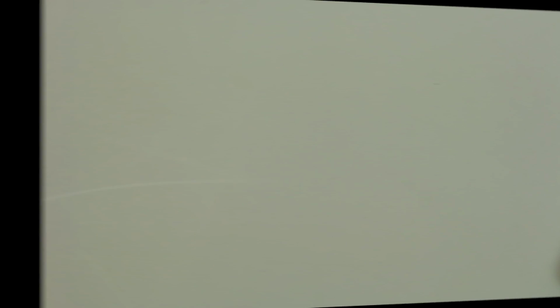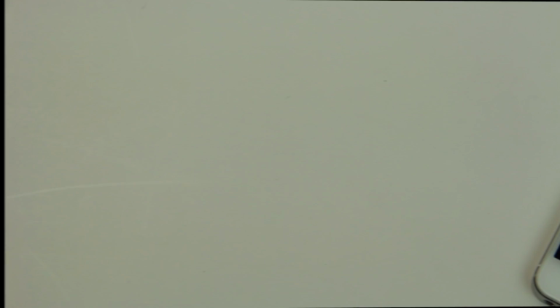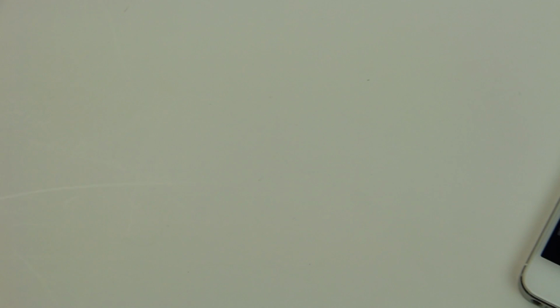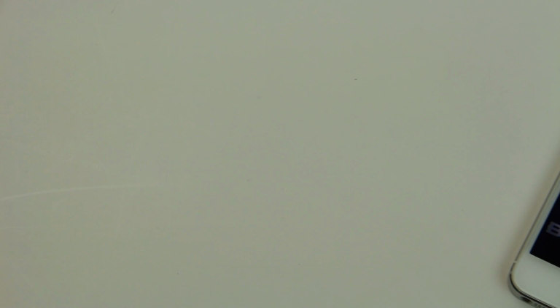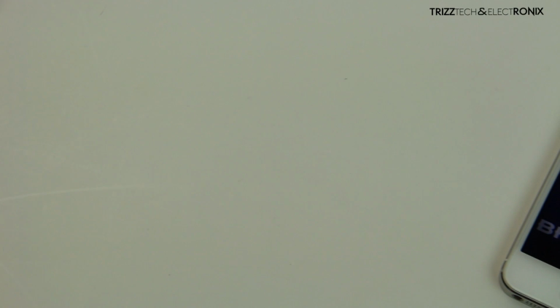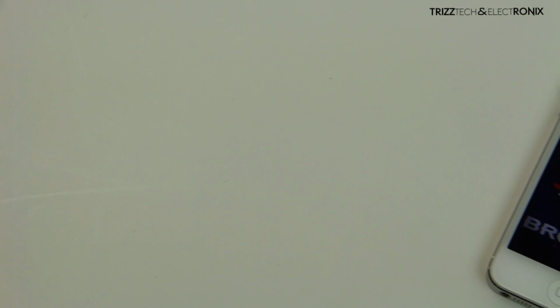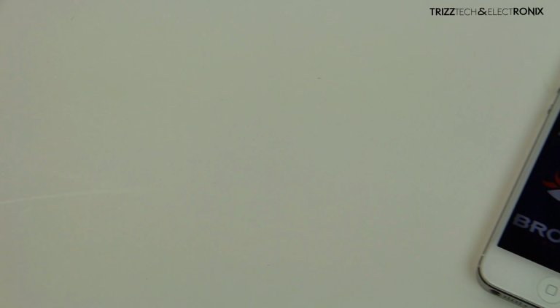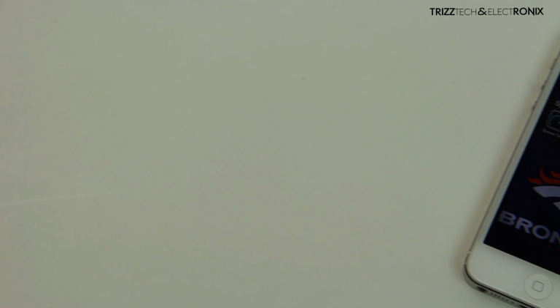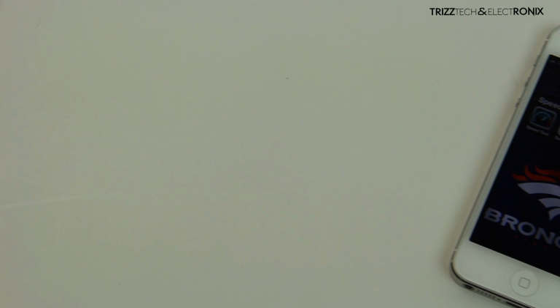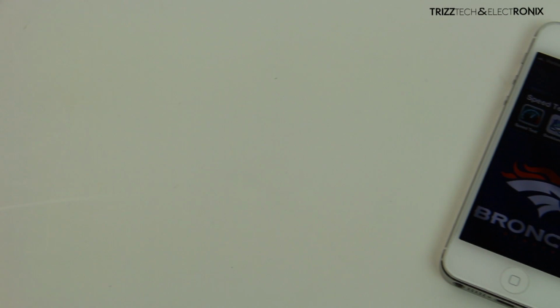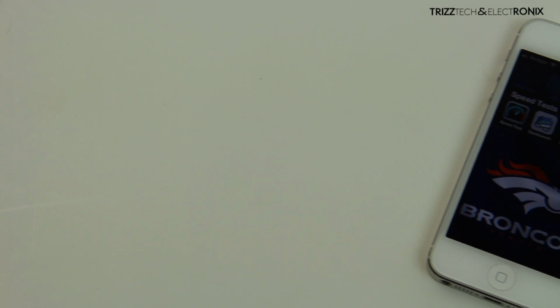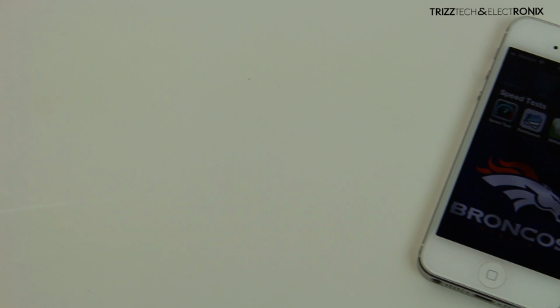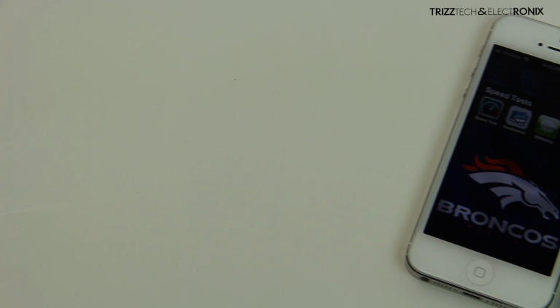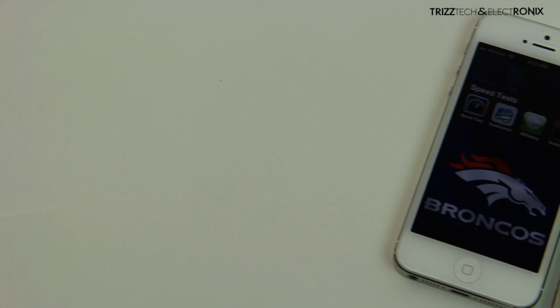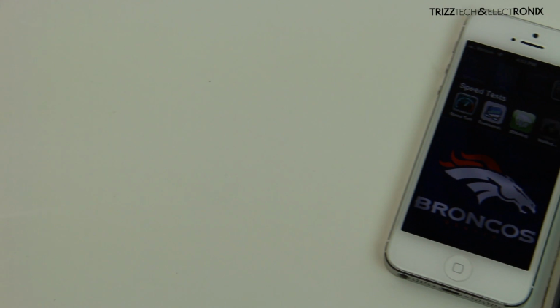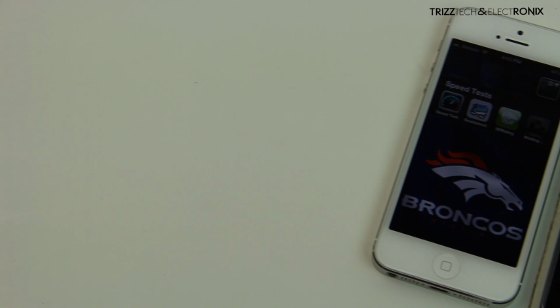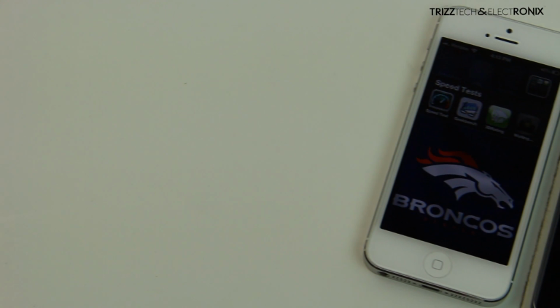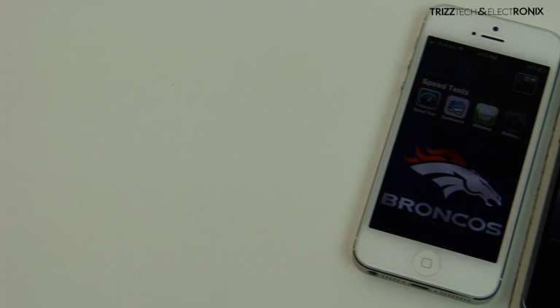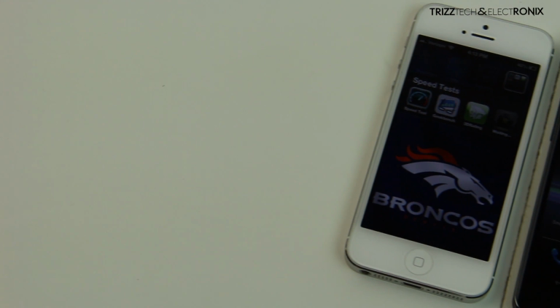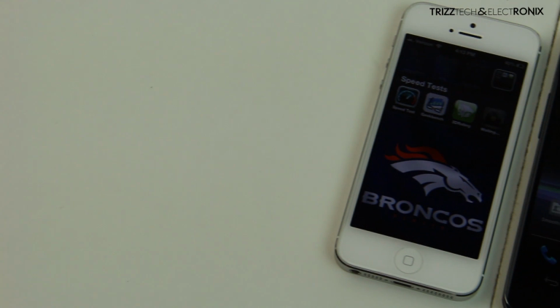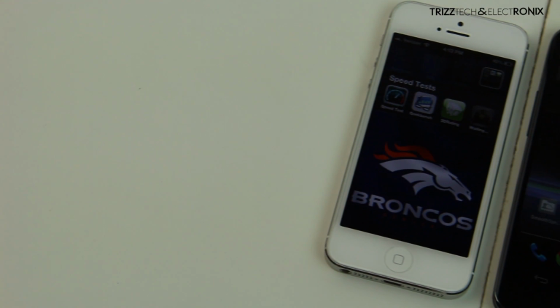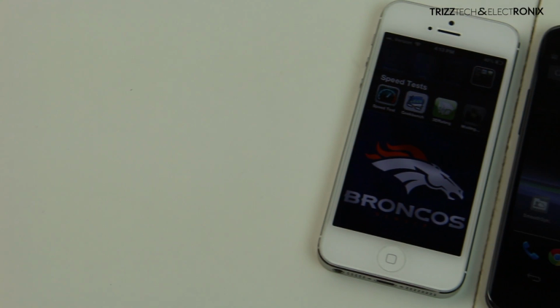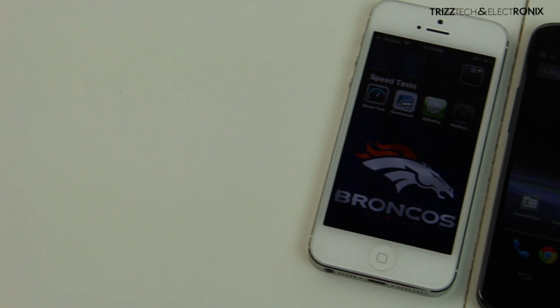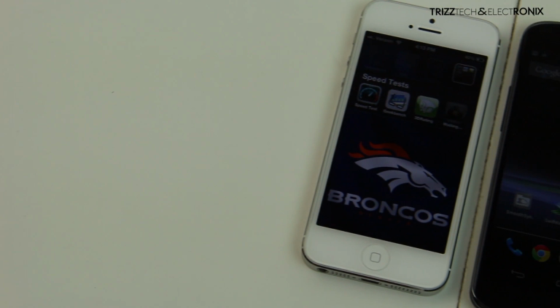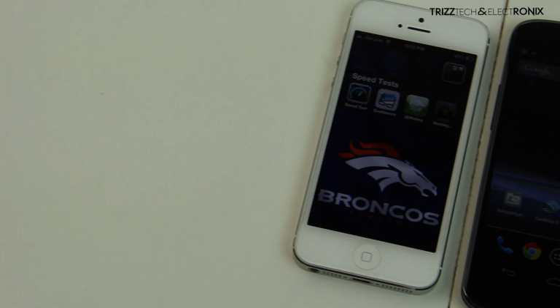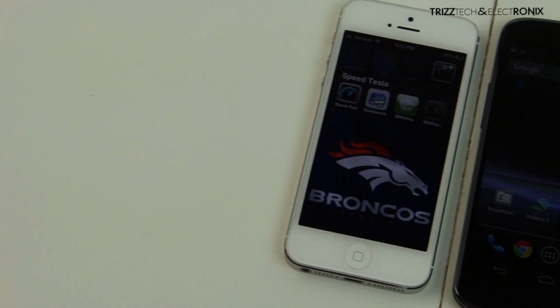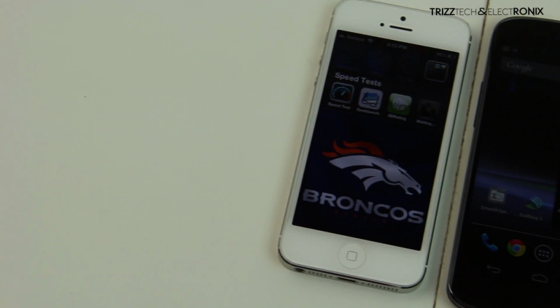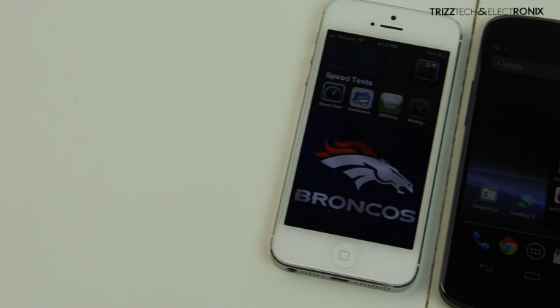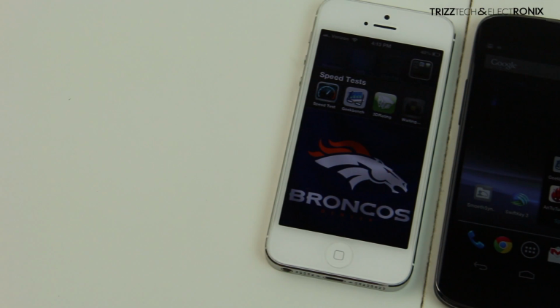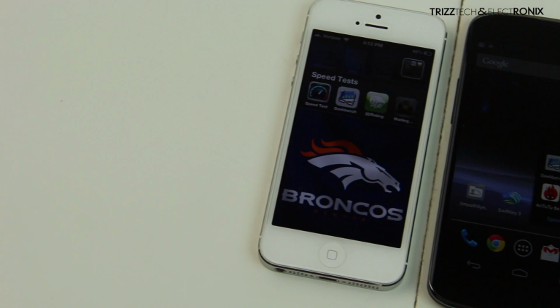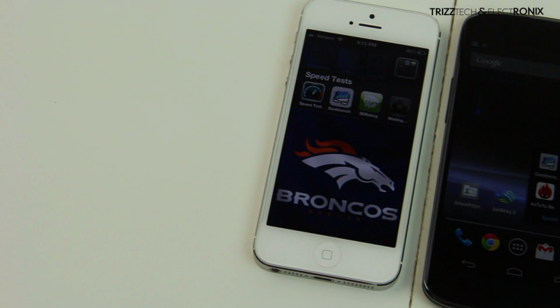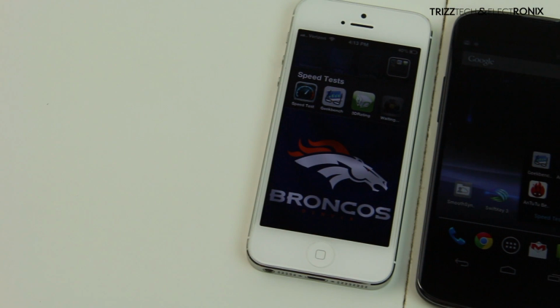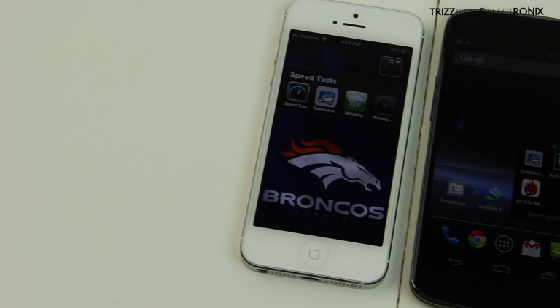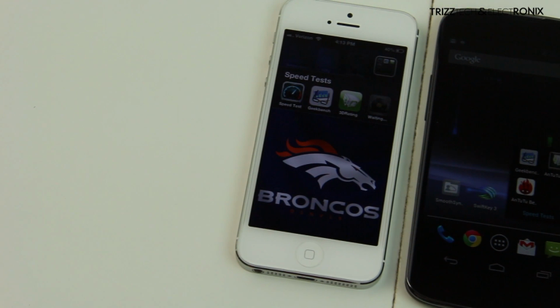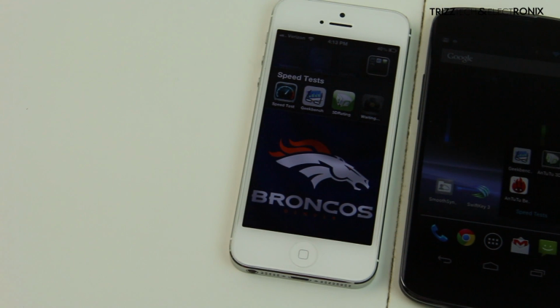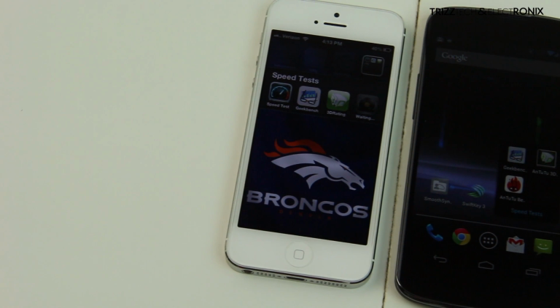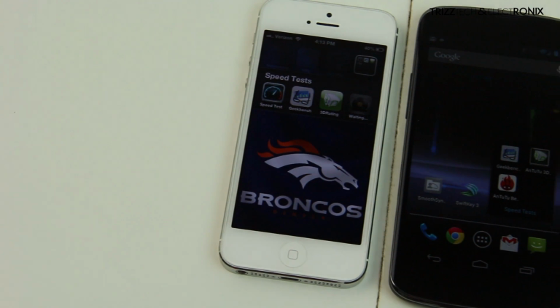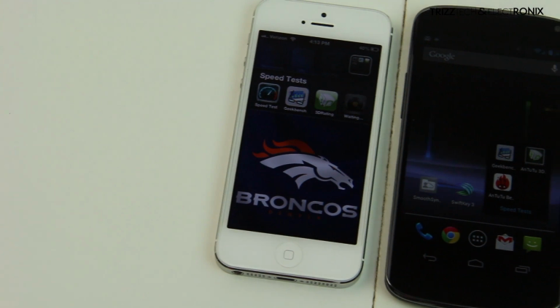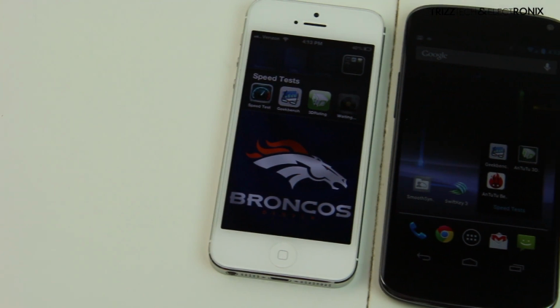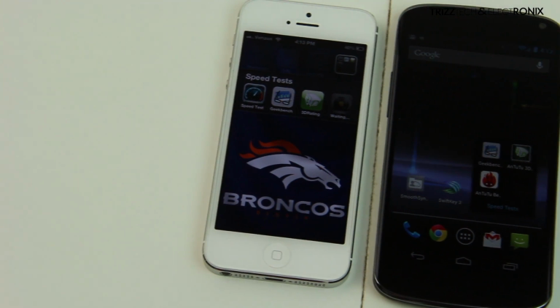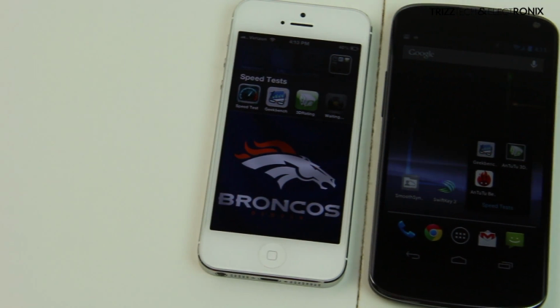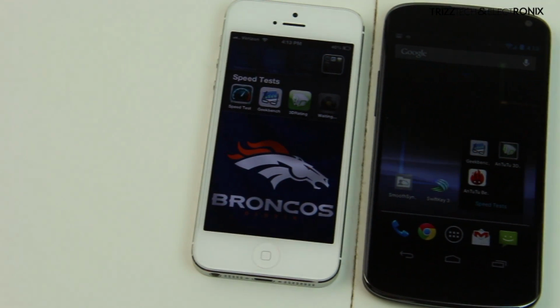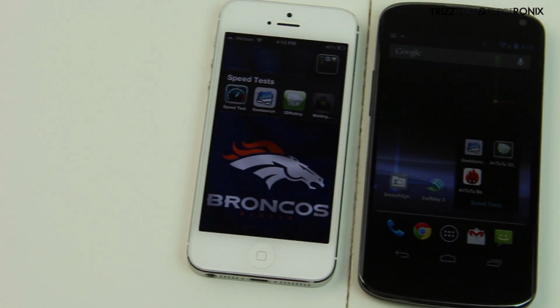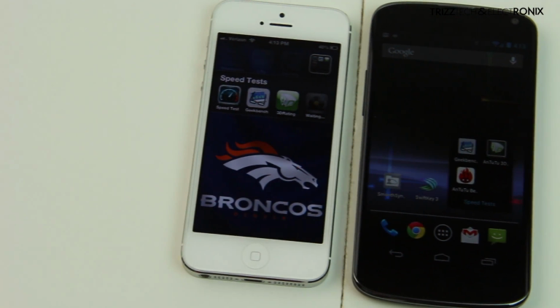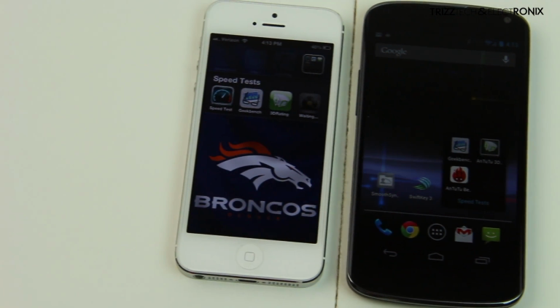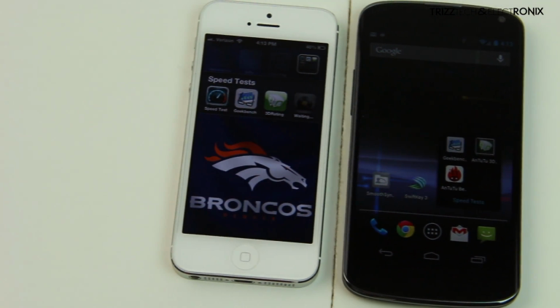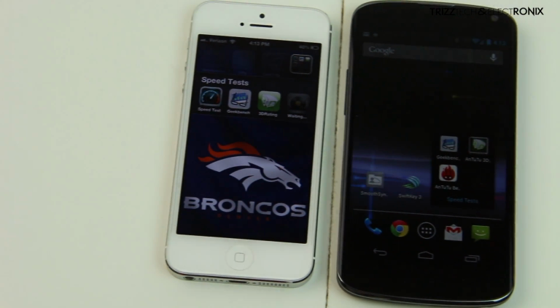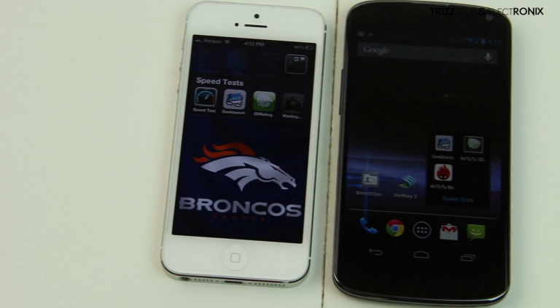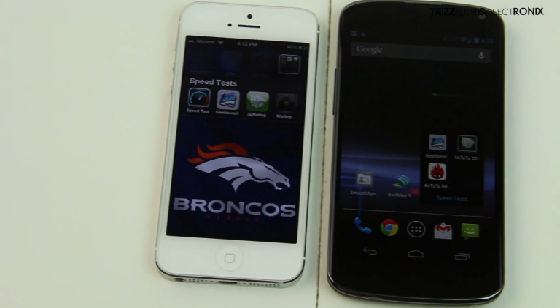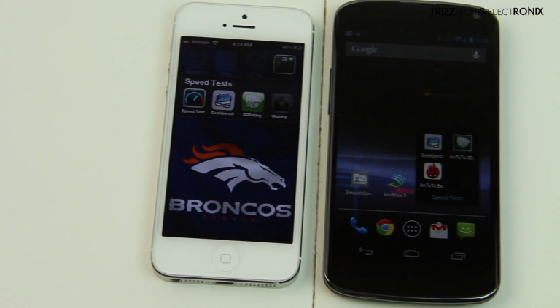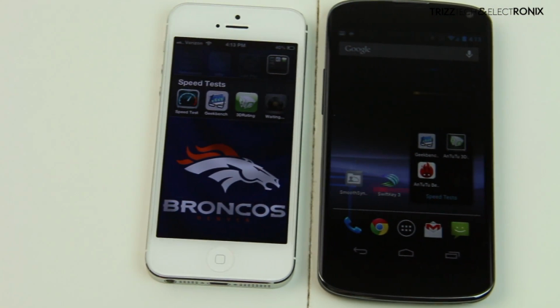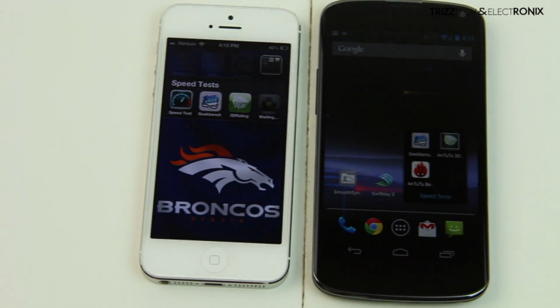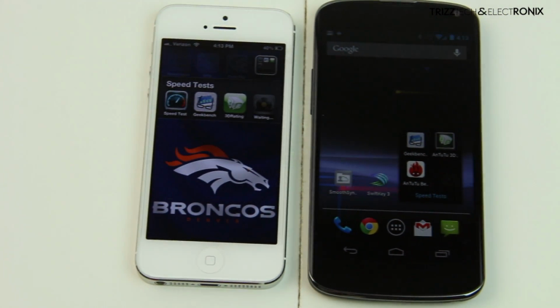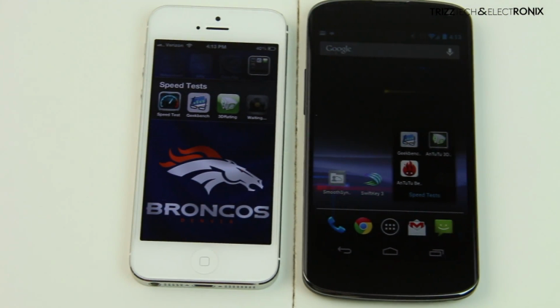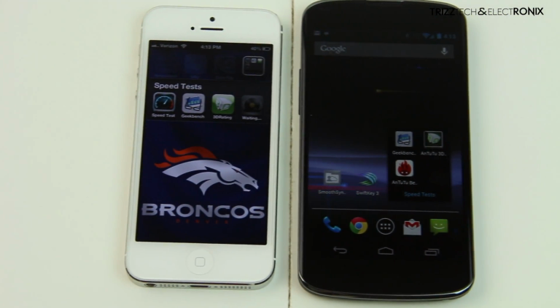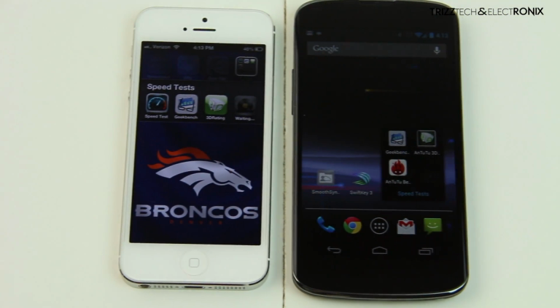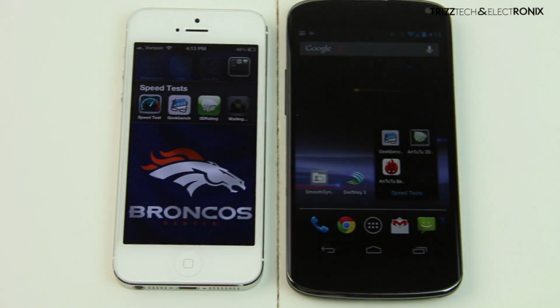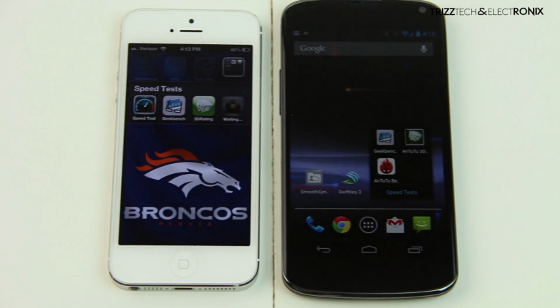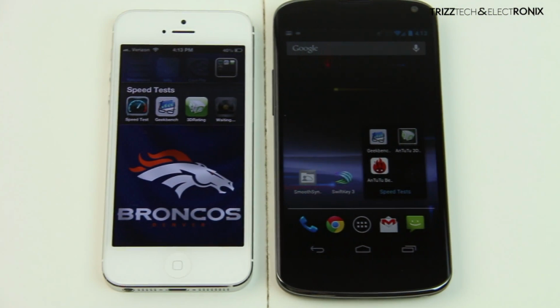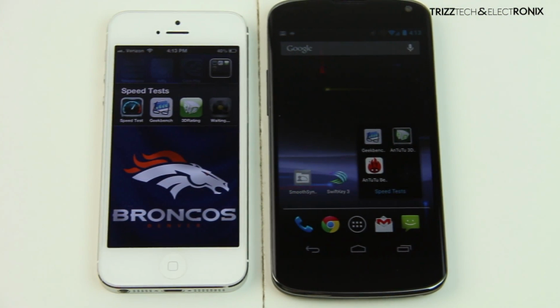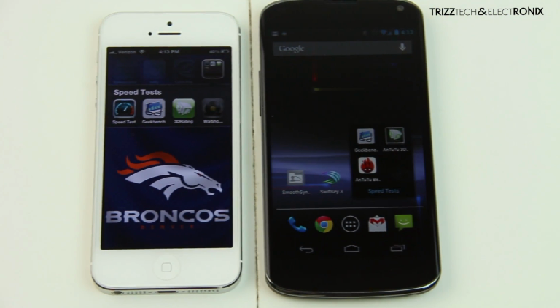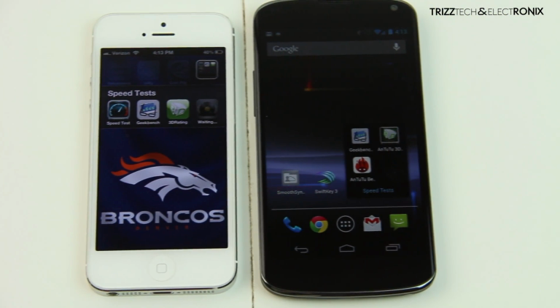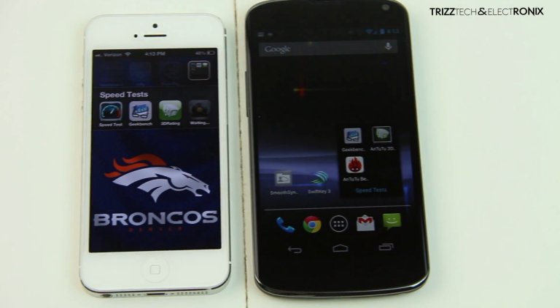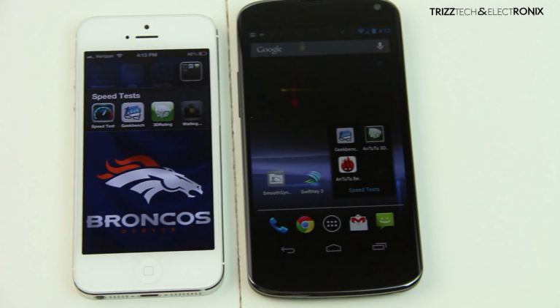What's up guys, Trizzletray with Trizz Tech and Electronics, and in today's video I'm taking the Apple iPhone 5 and the Google Nexus 4 head-to-head in some benchmarks.